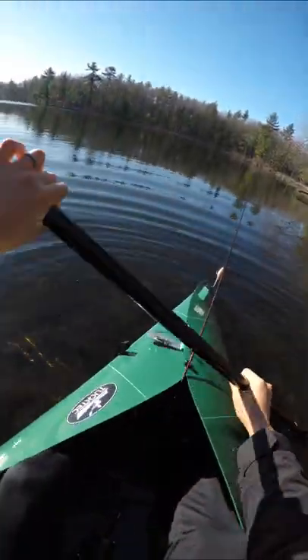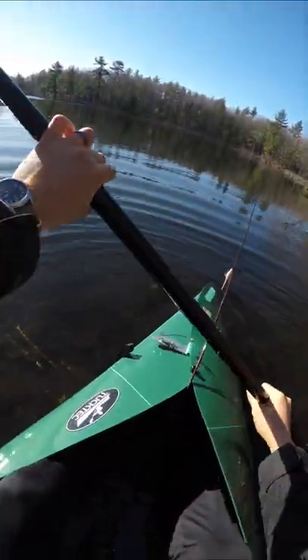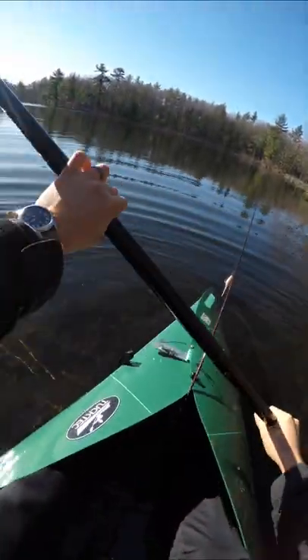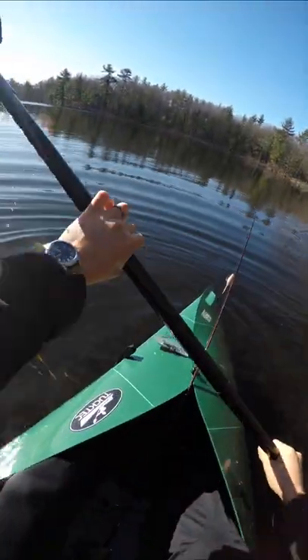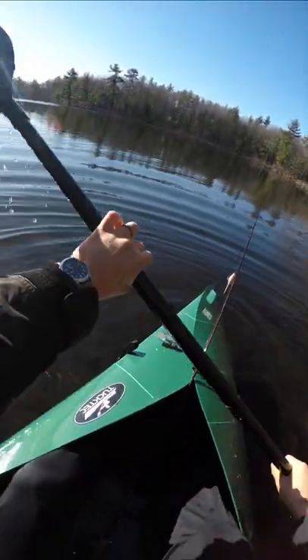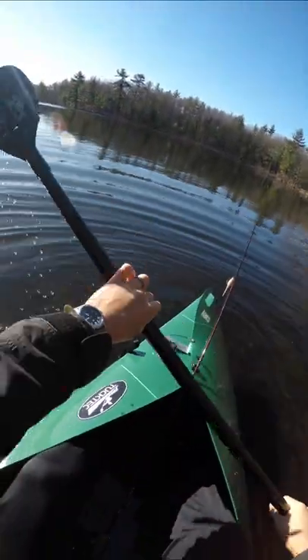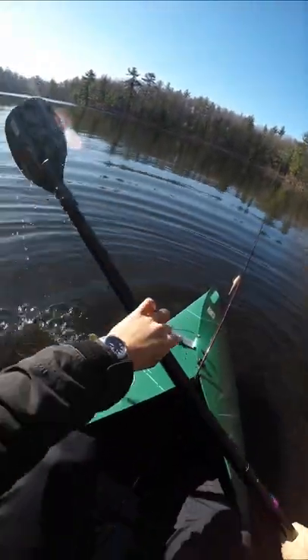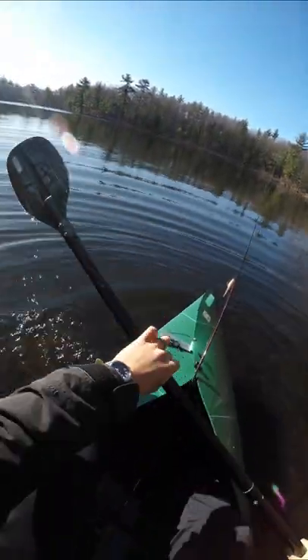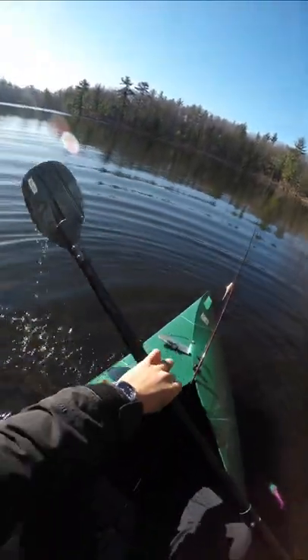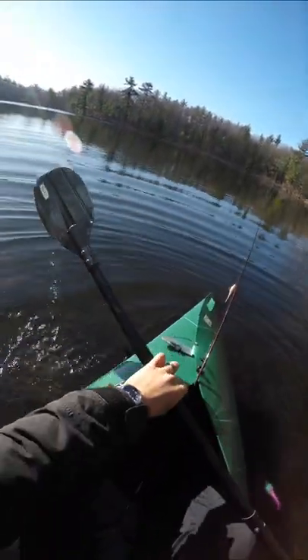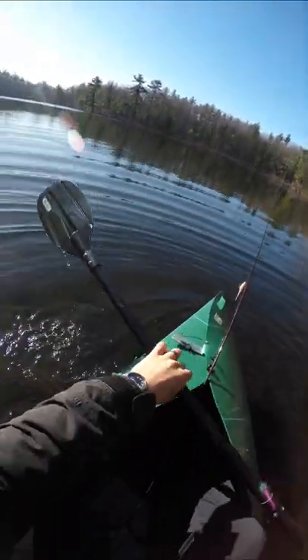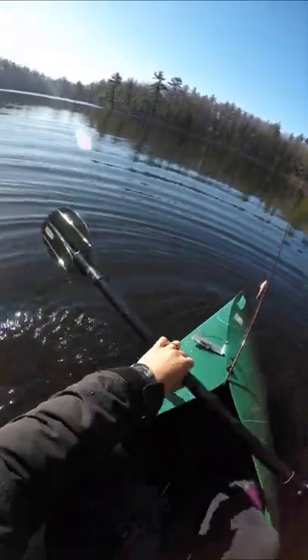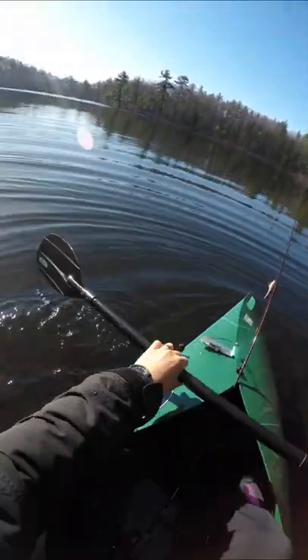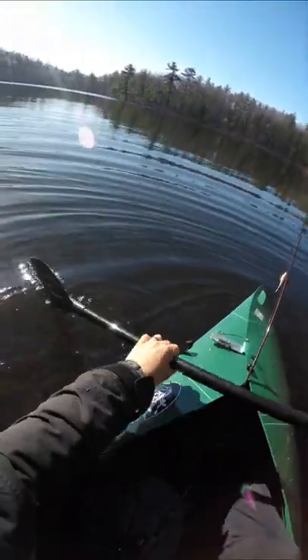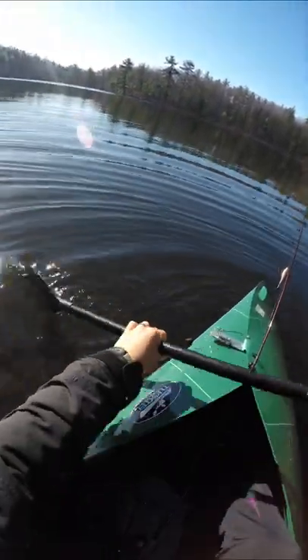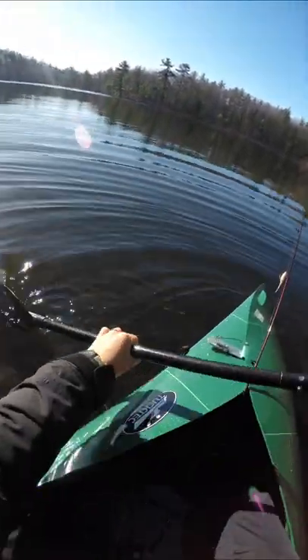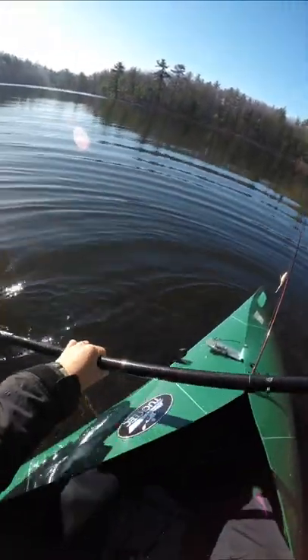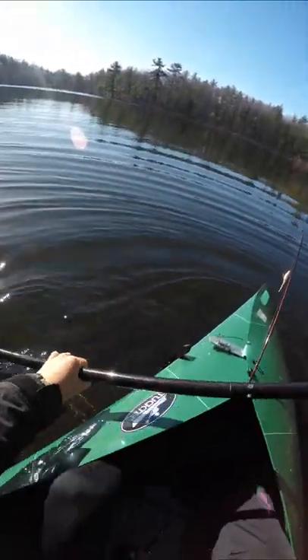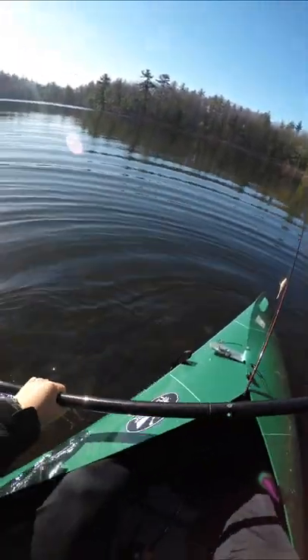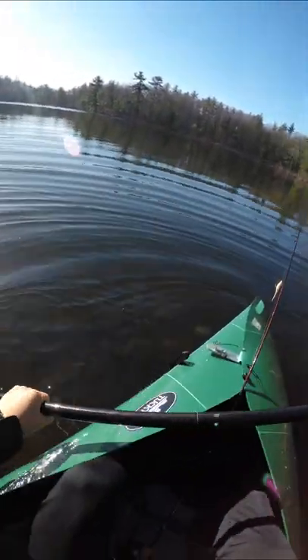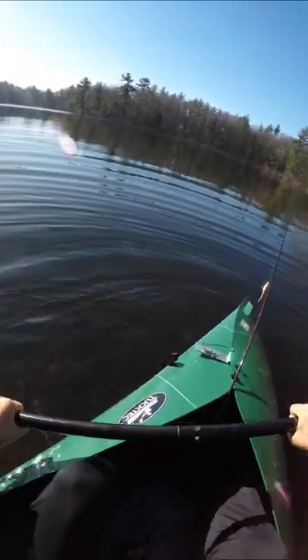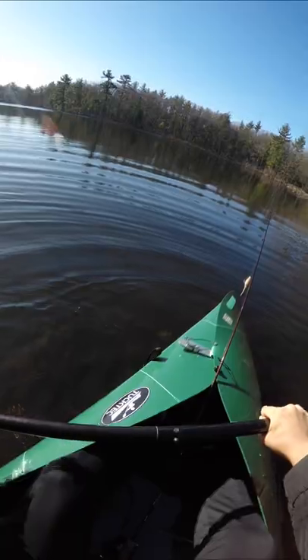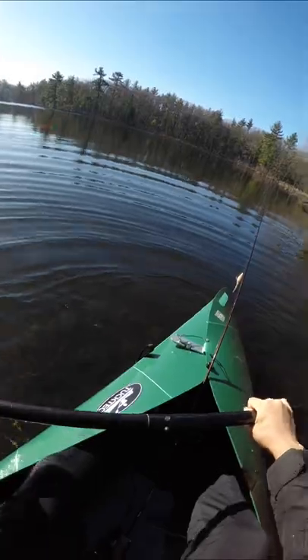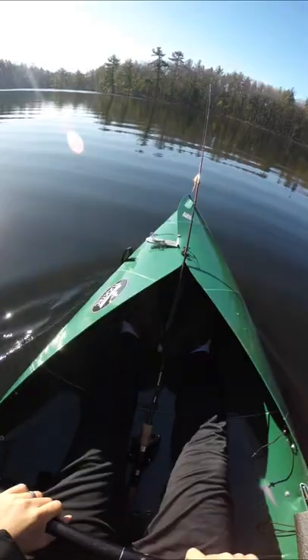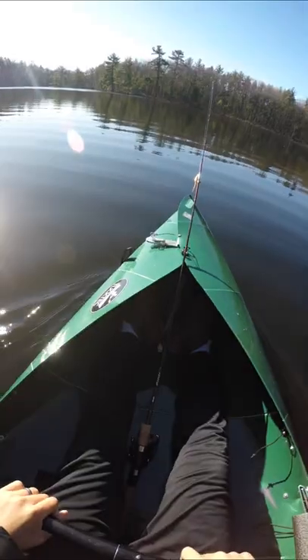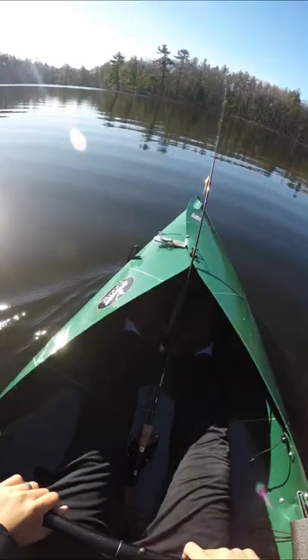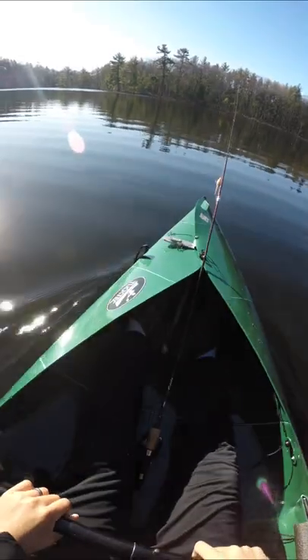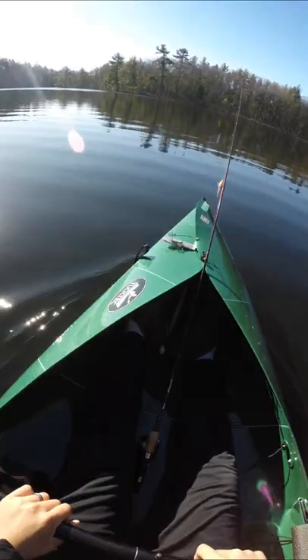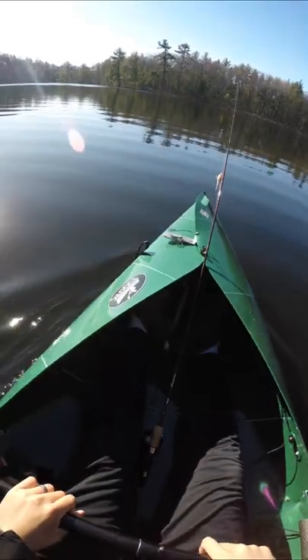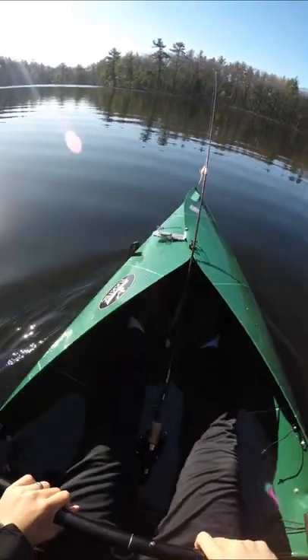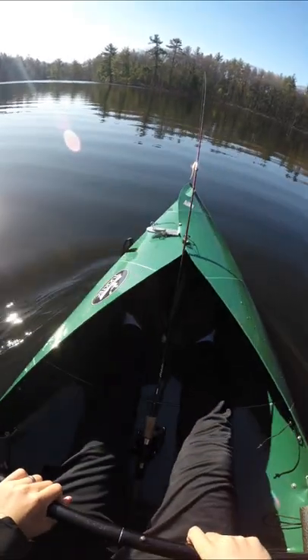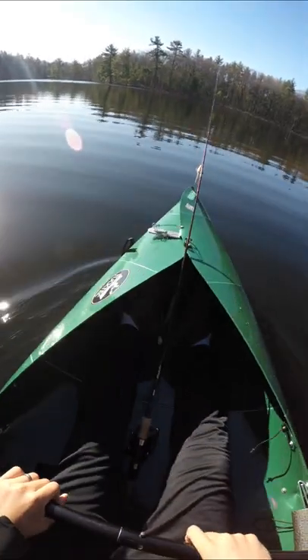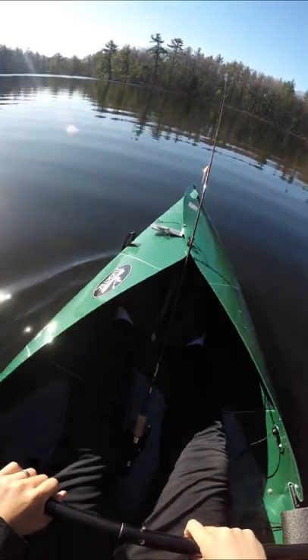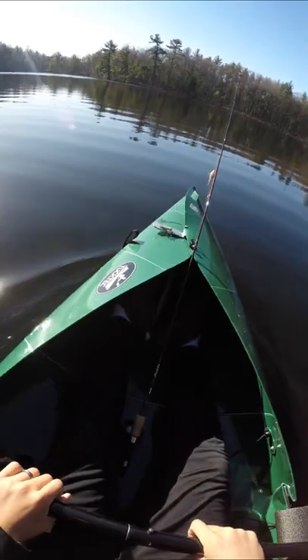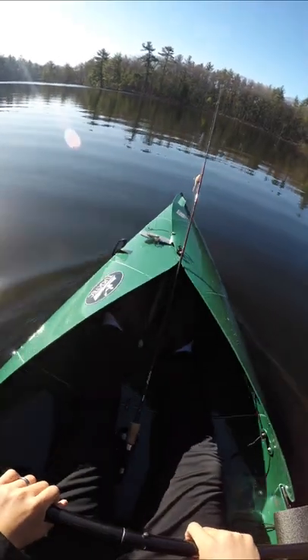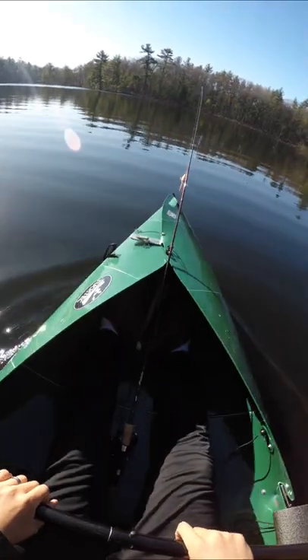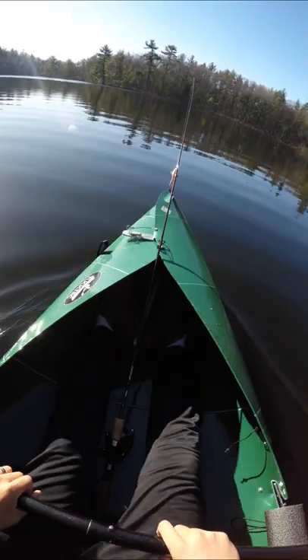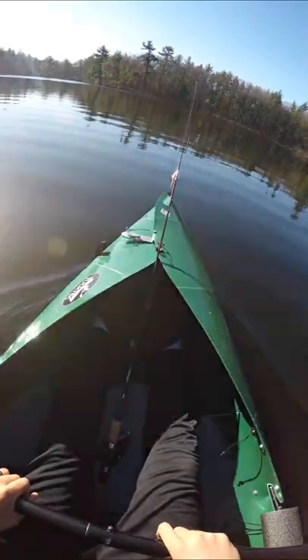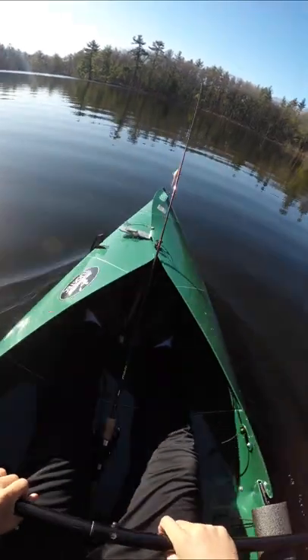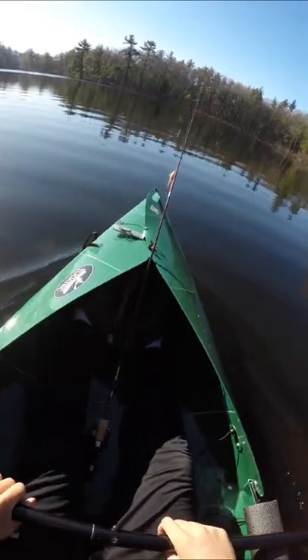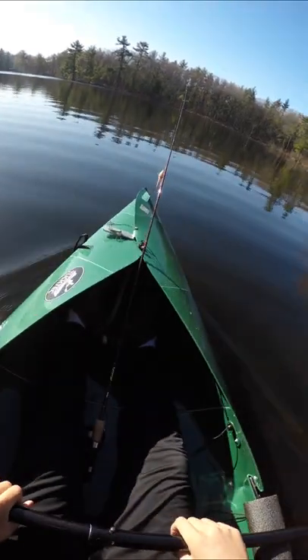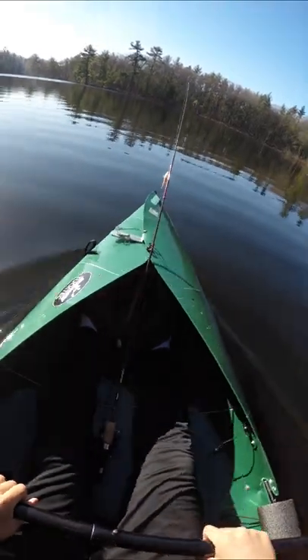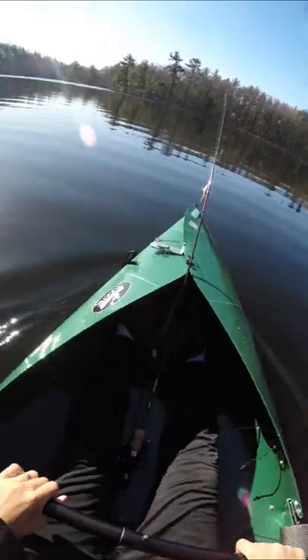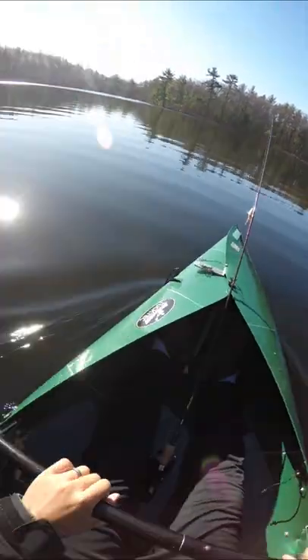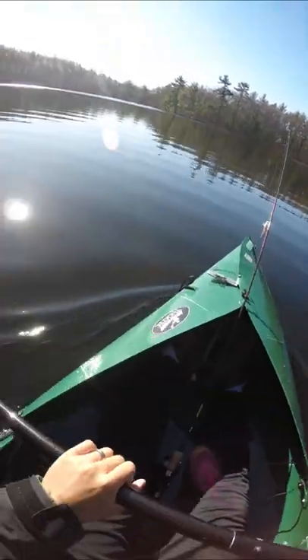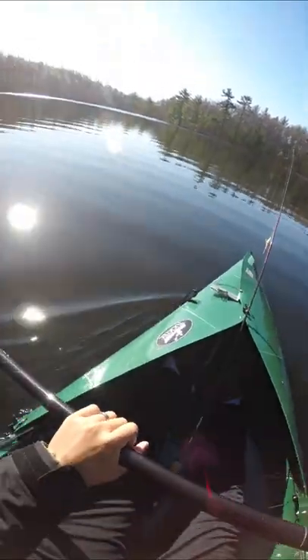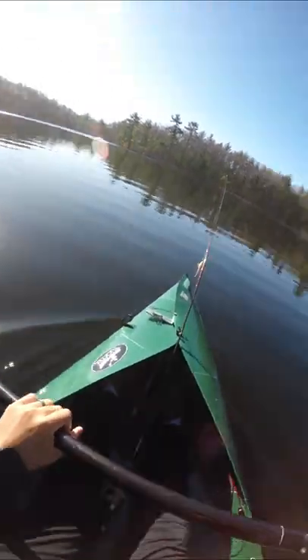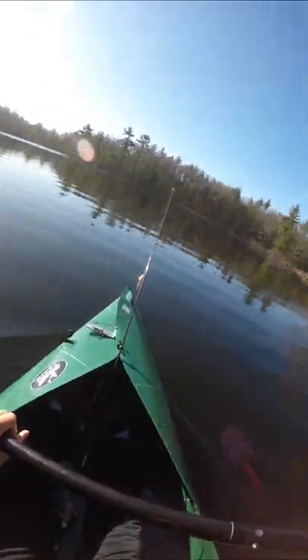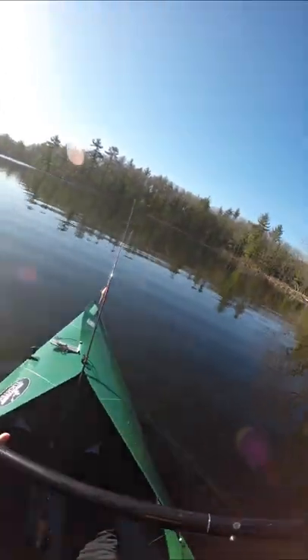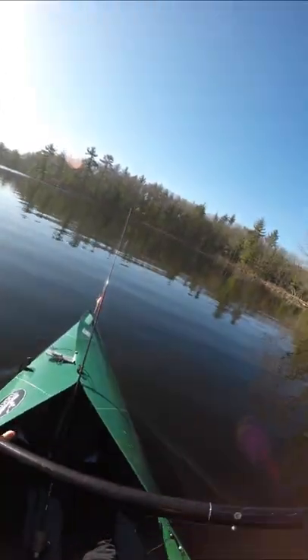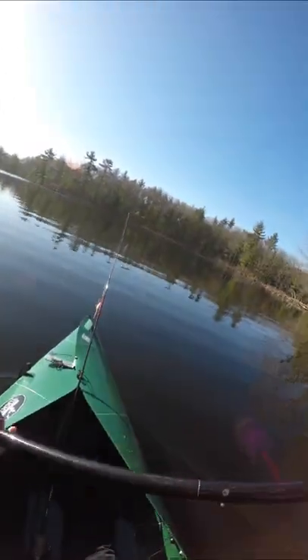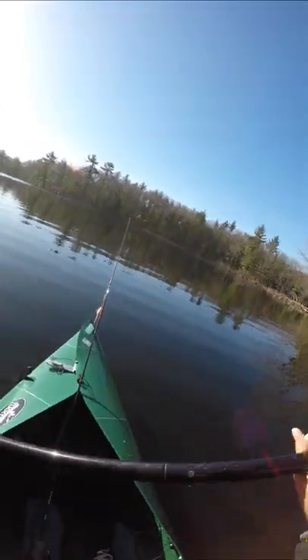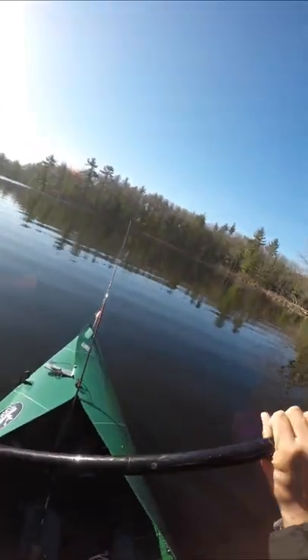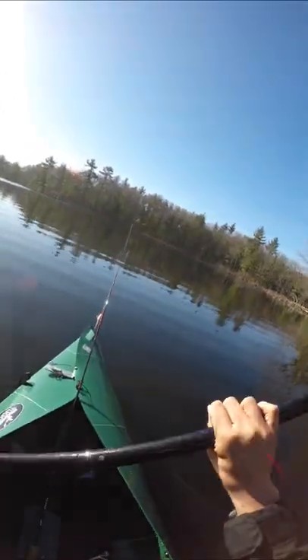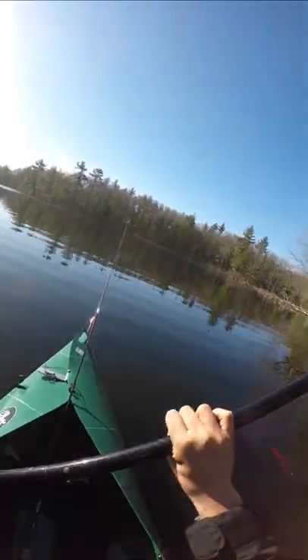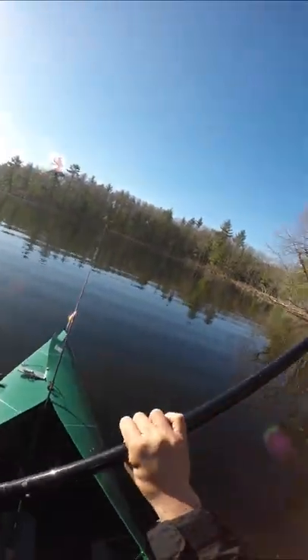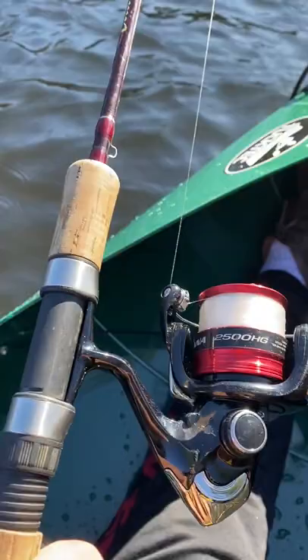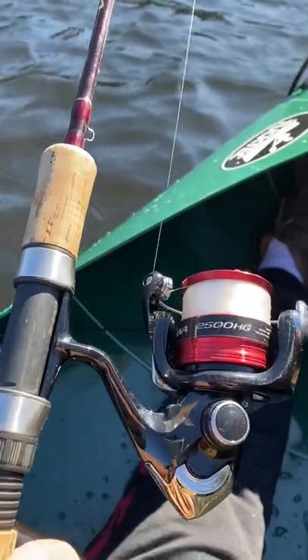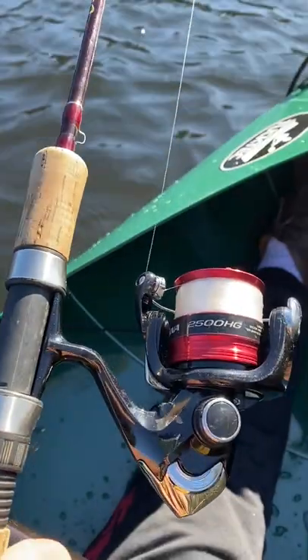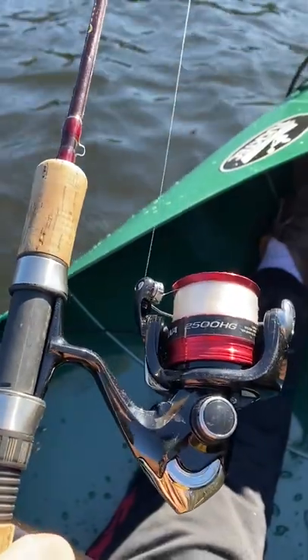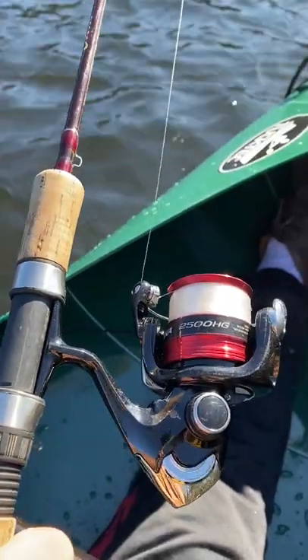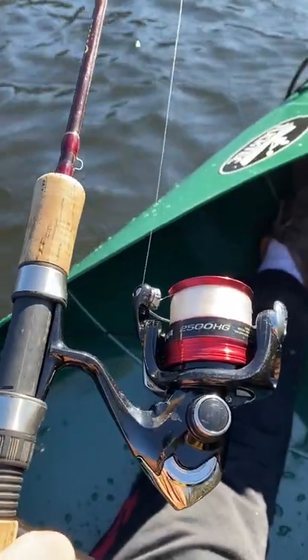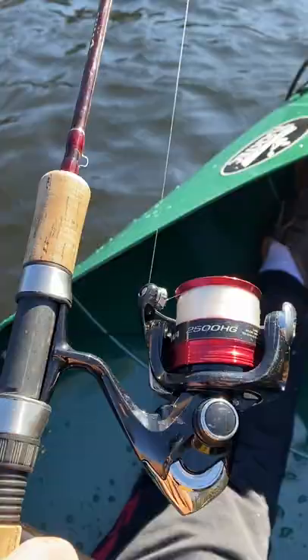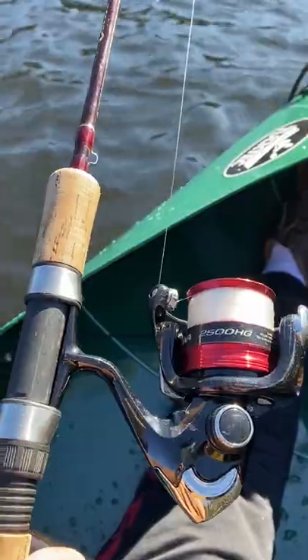So far so good, but what happens if I purposely wobble and try to fall in? Yeah, this actually feels just as sturdy as every other kayak I've sat in.